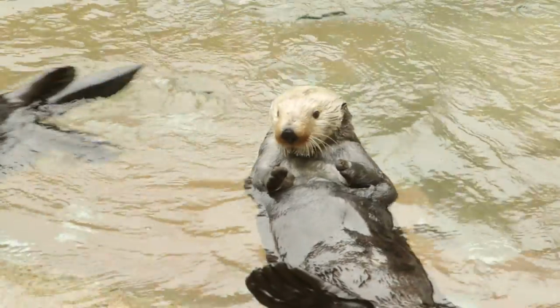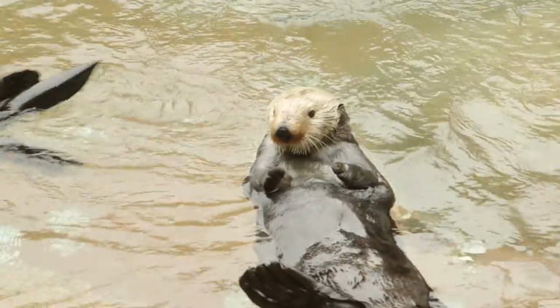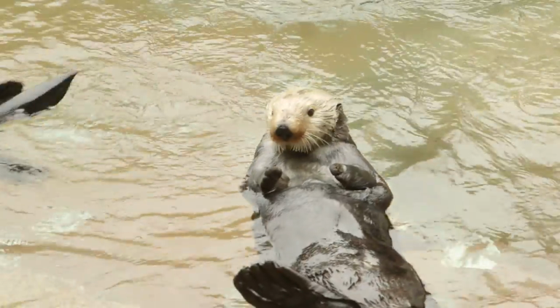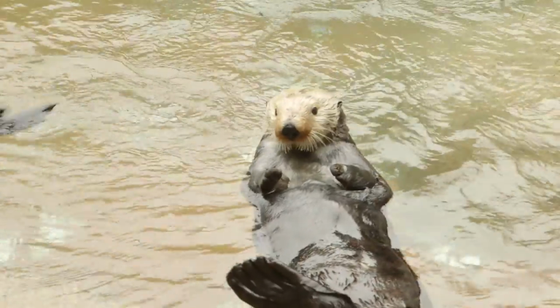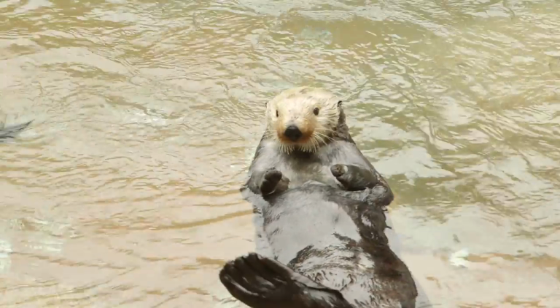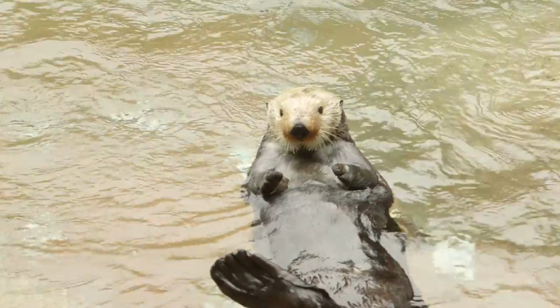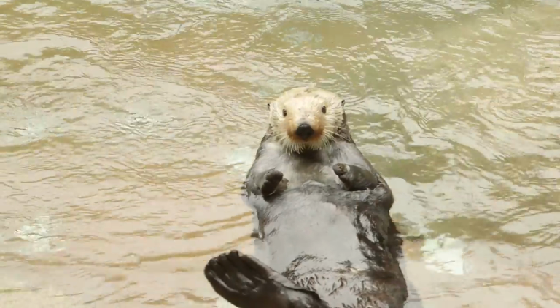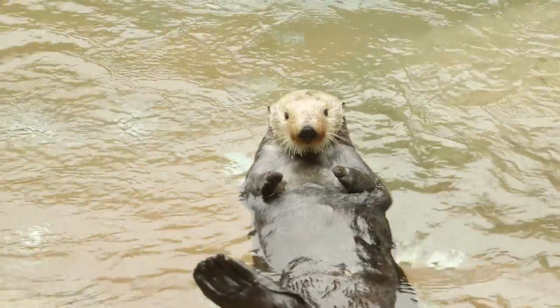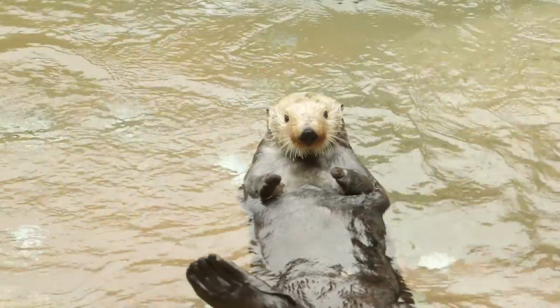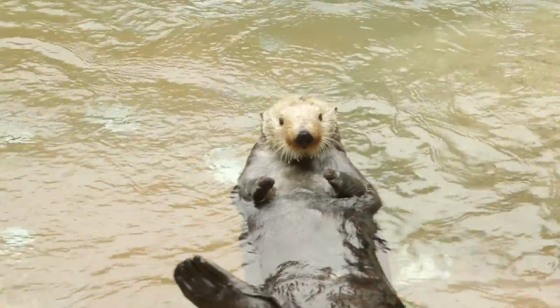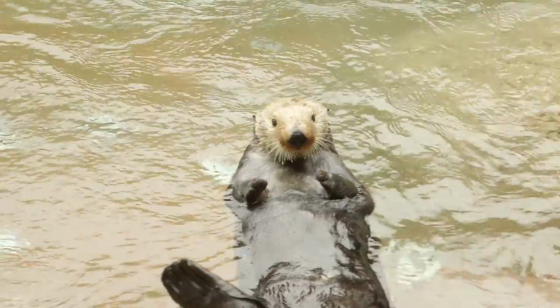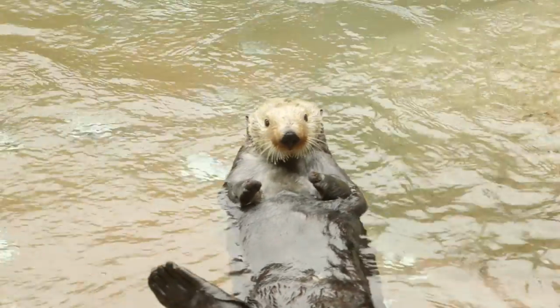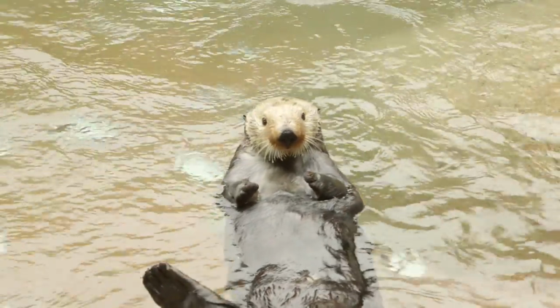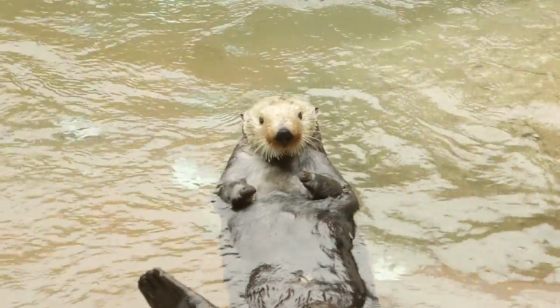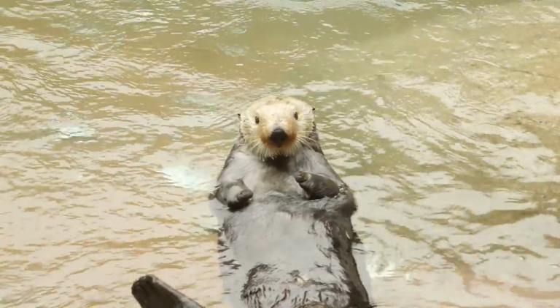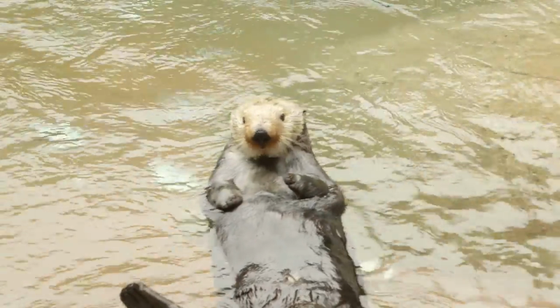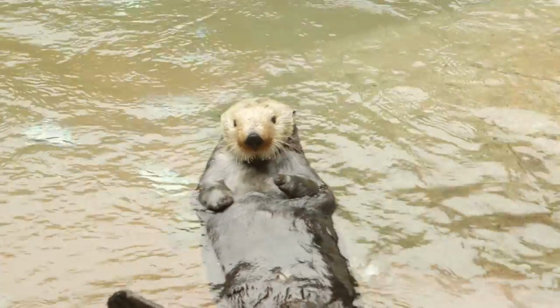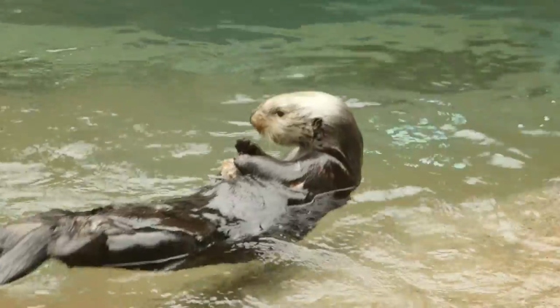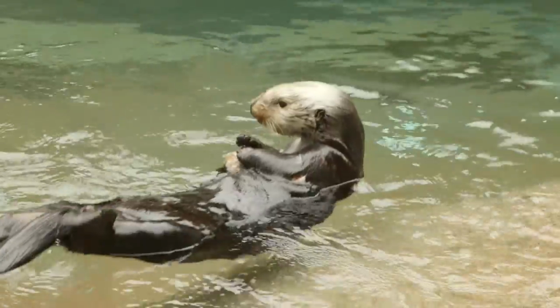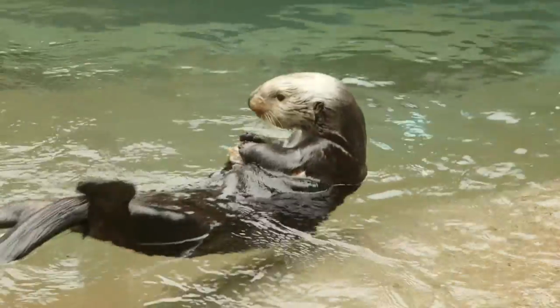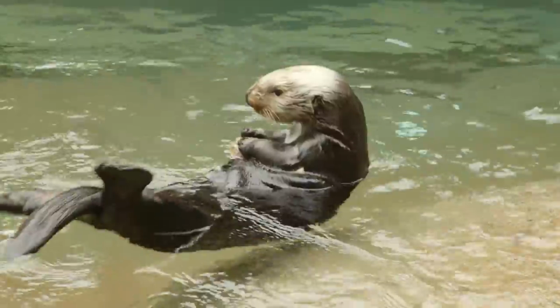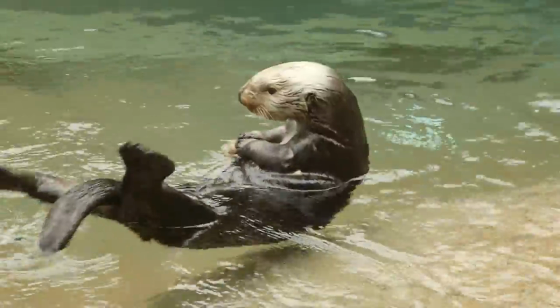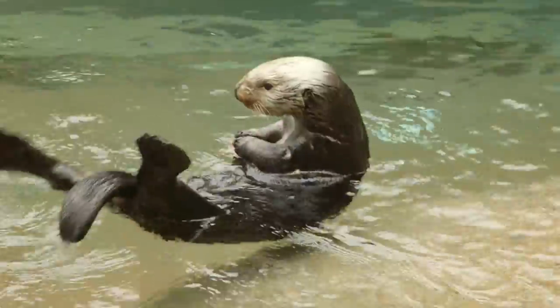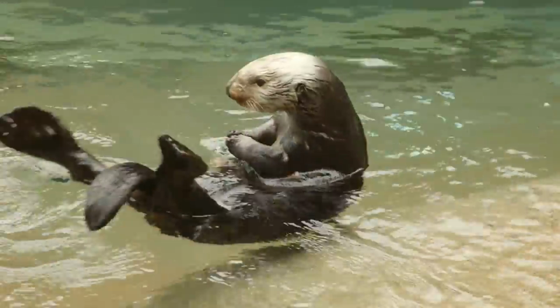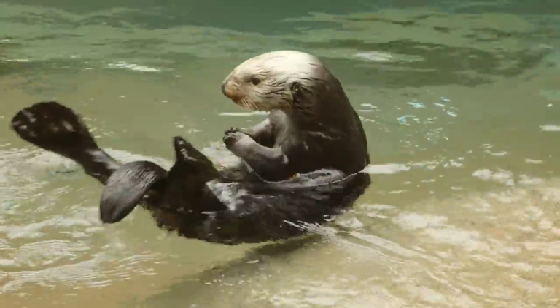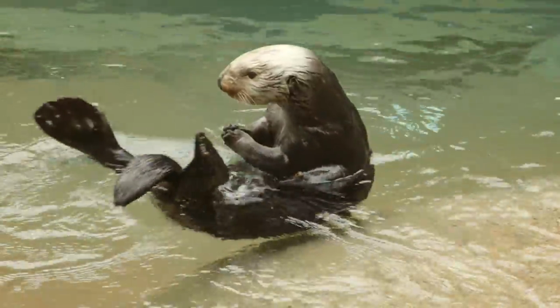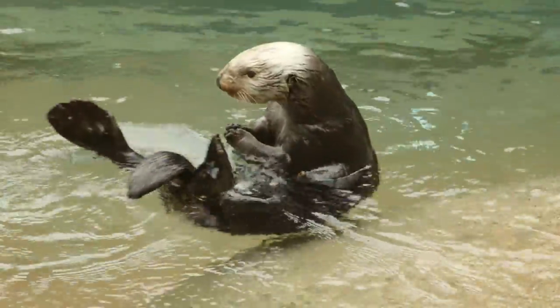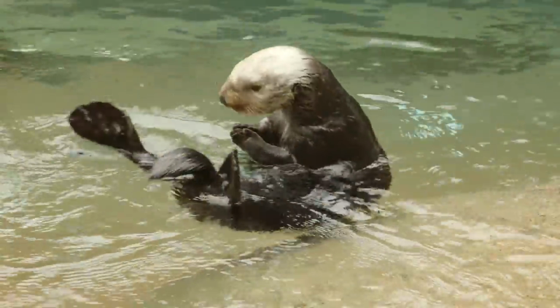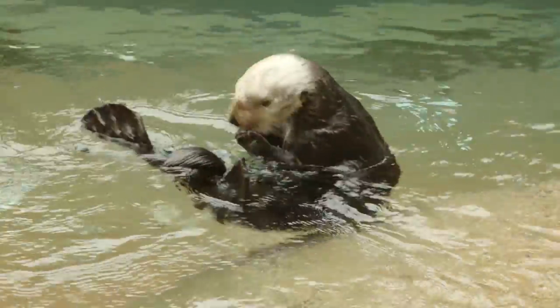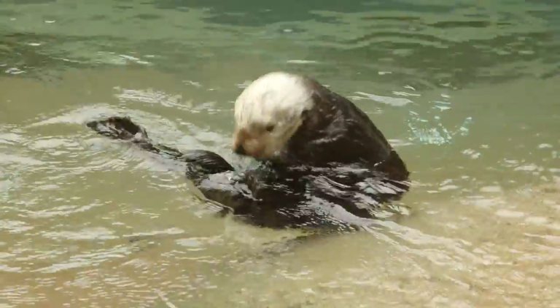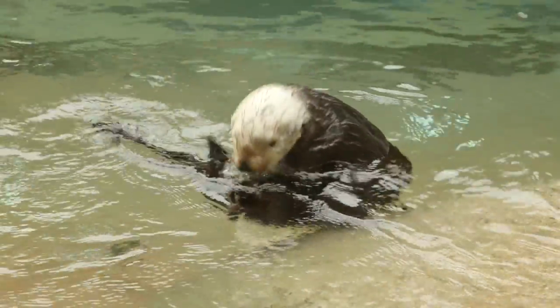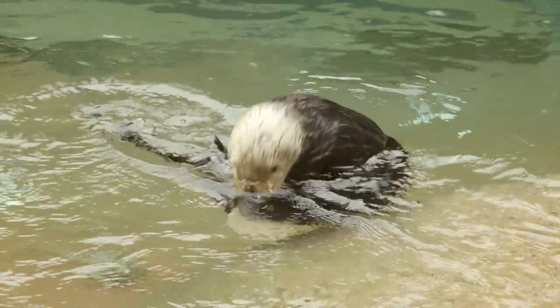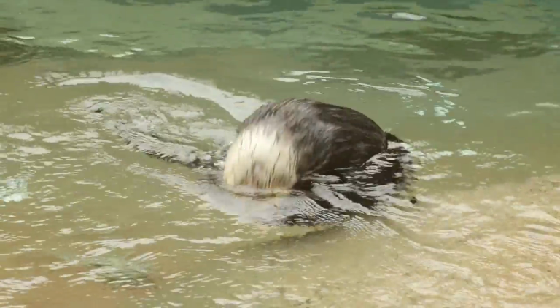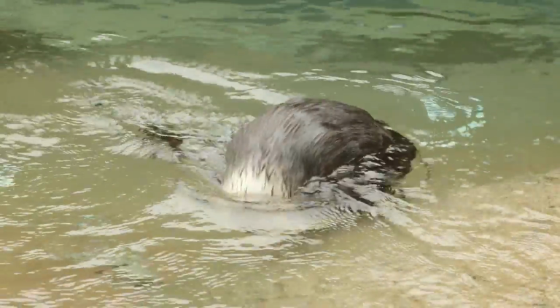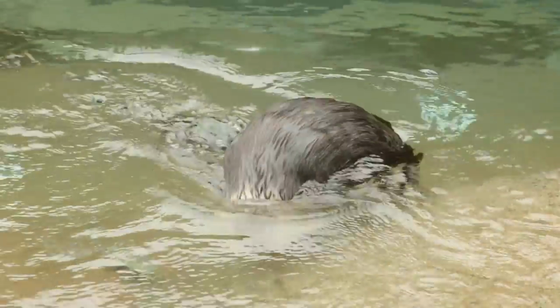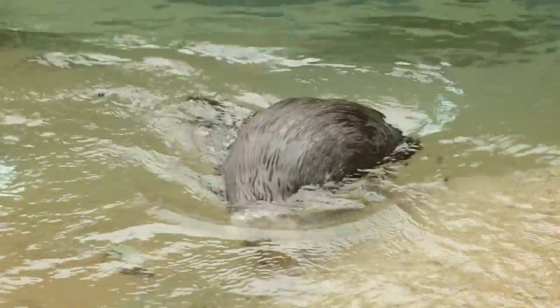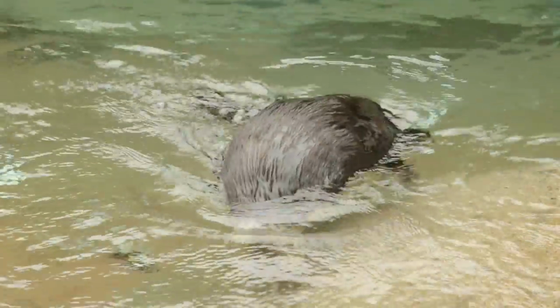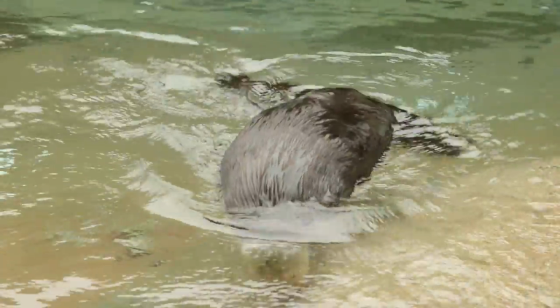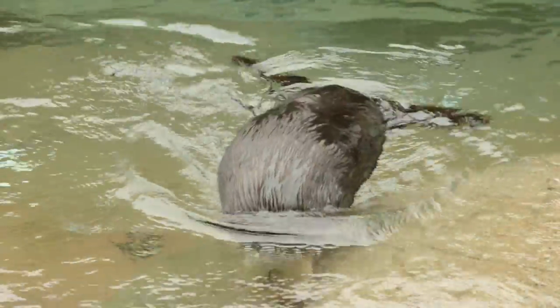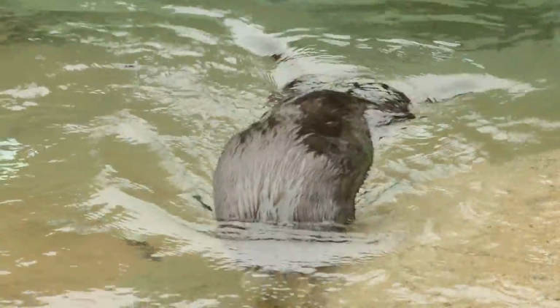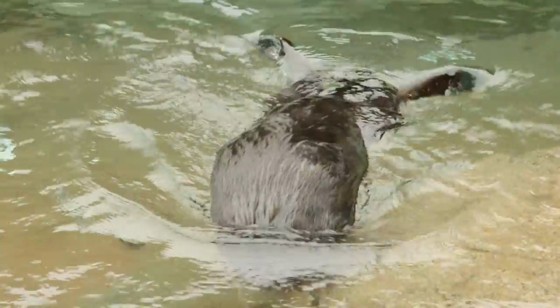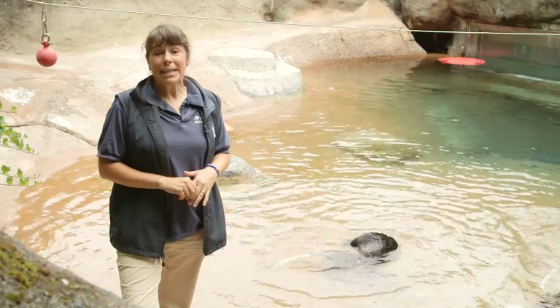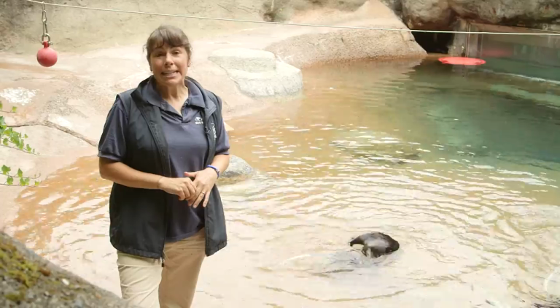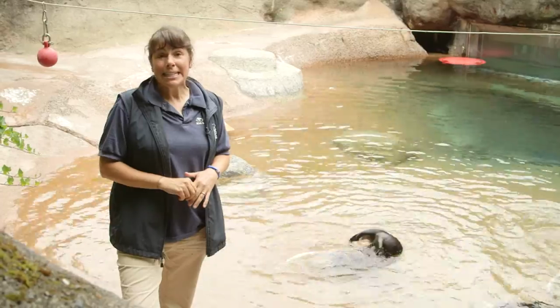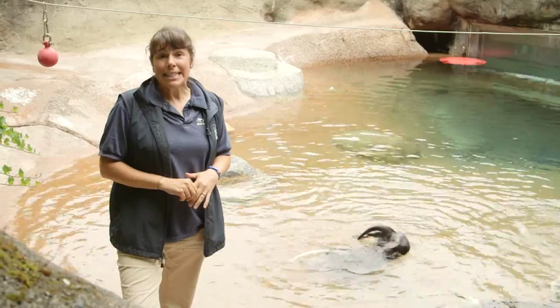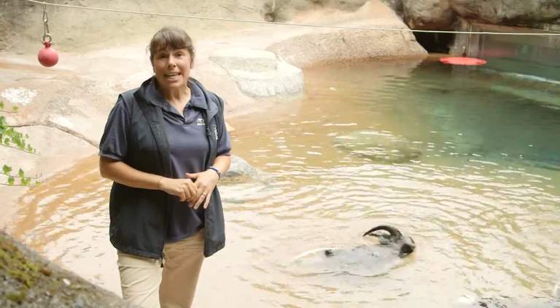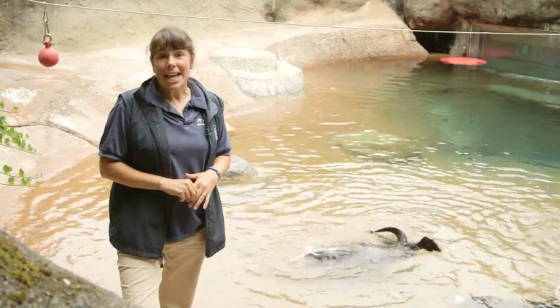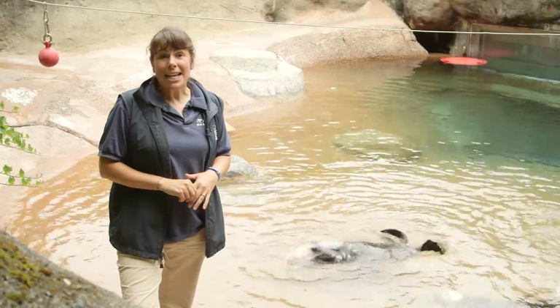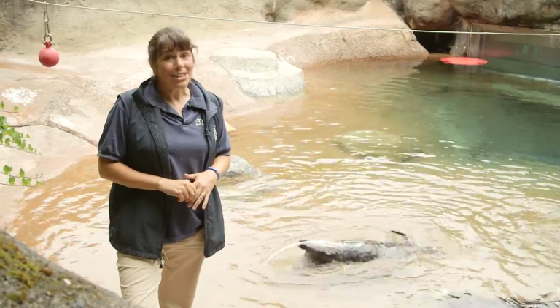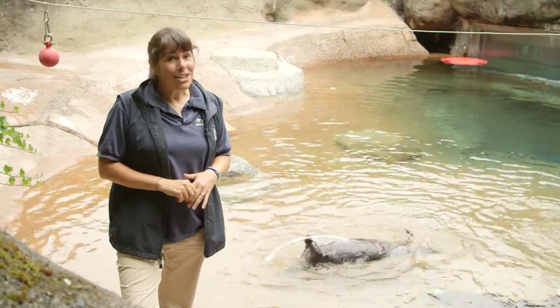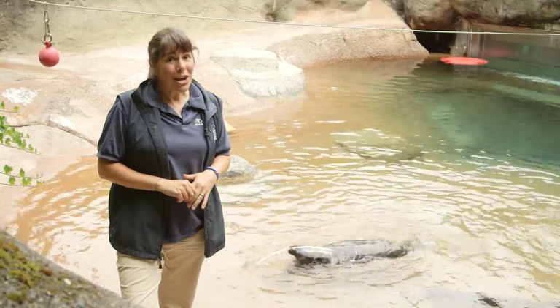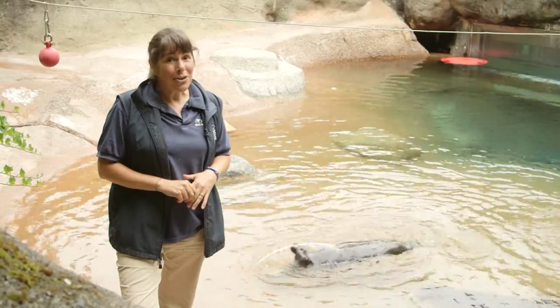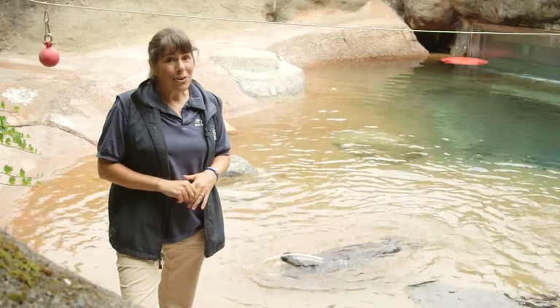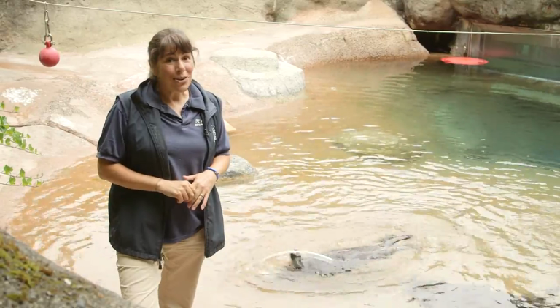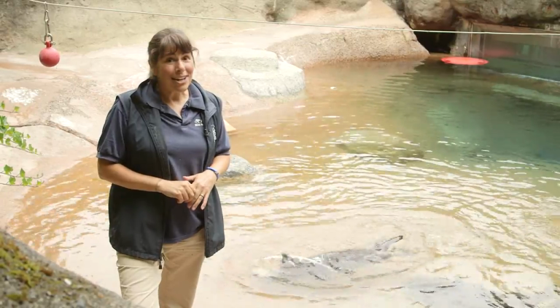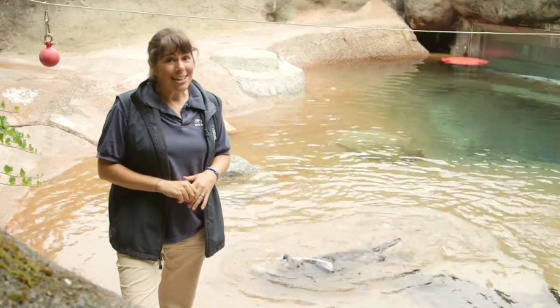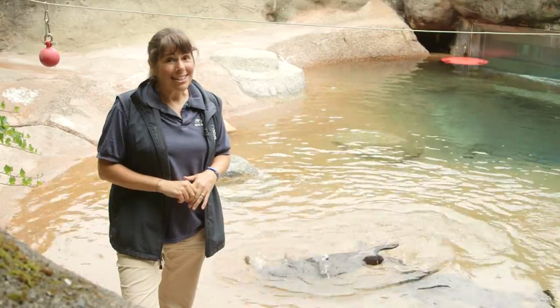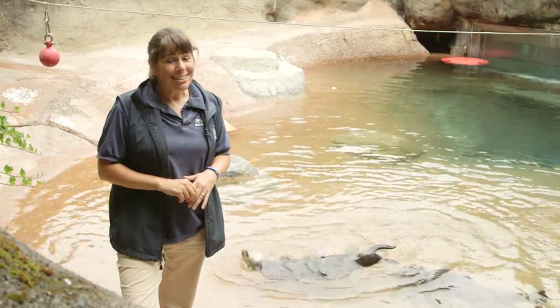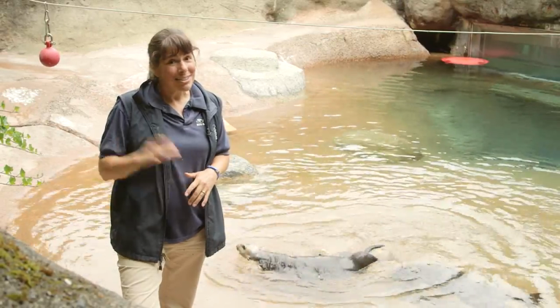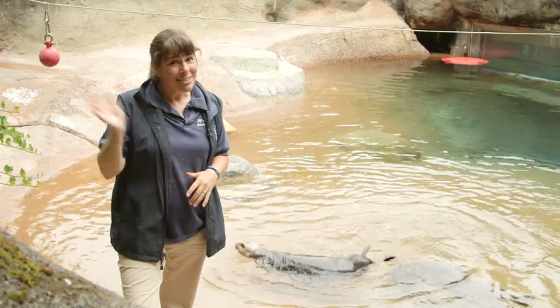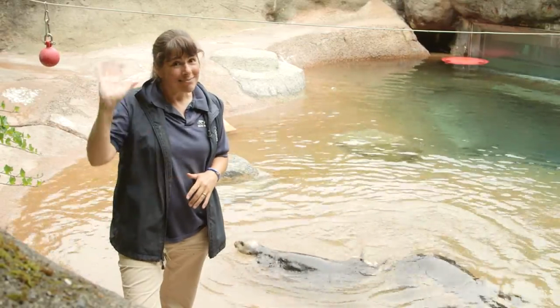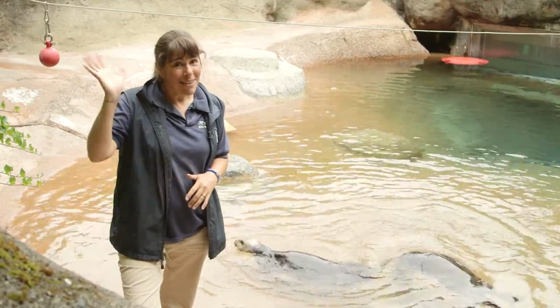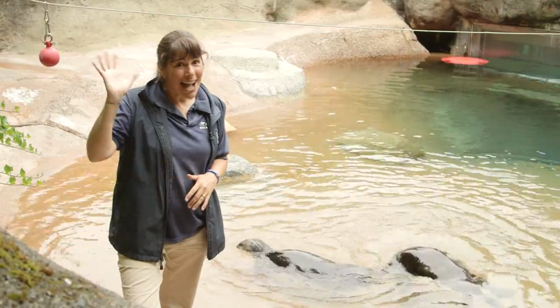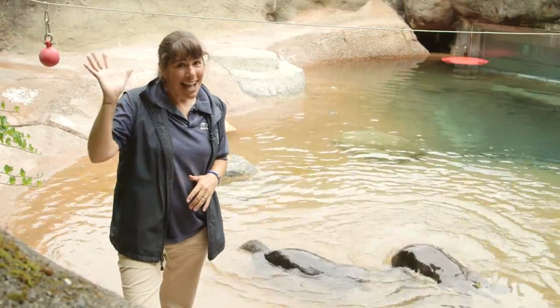Thanks everyone for joining us to learn more about sea otters. Visit pdza.org. Bye!